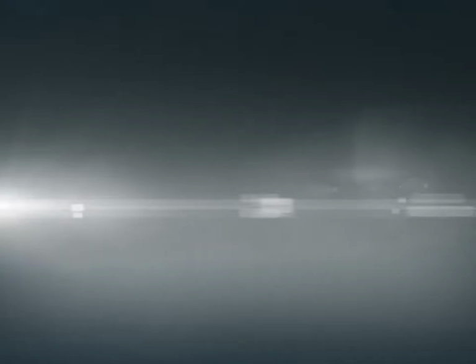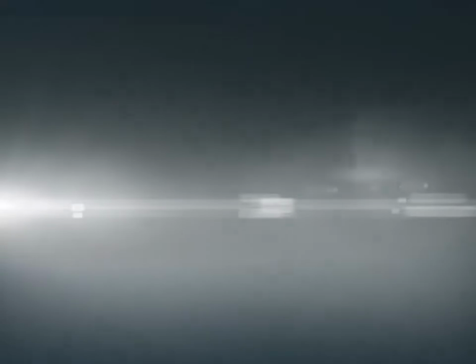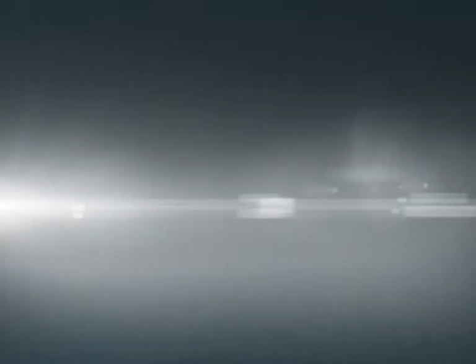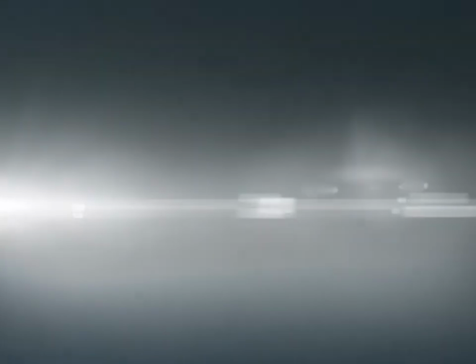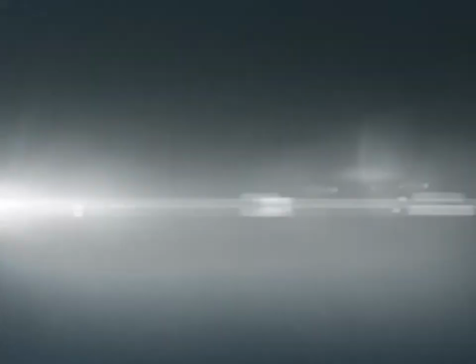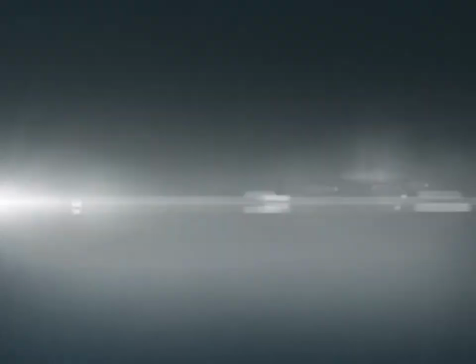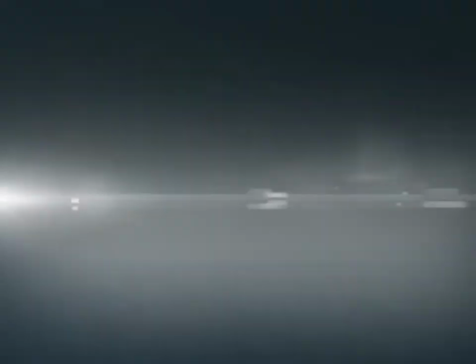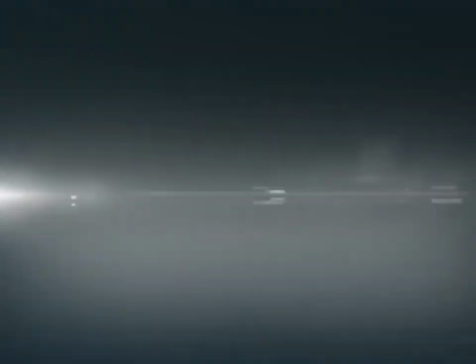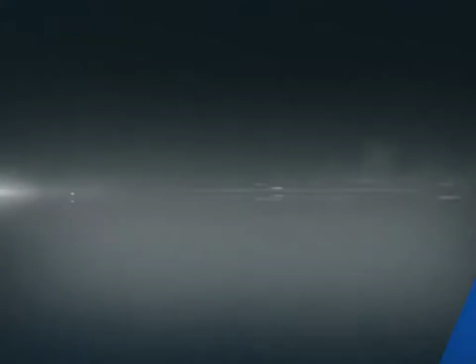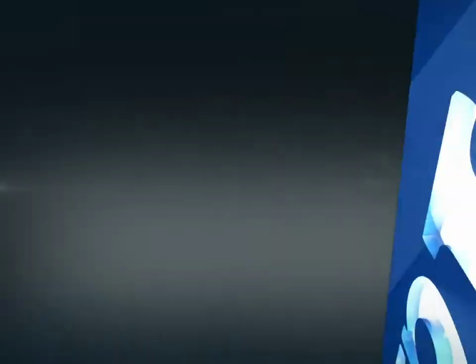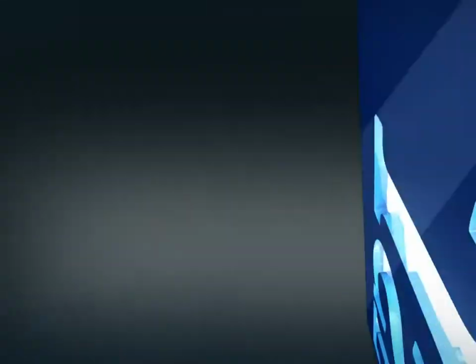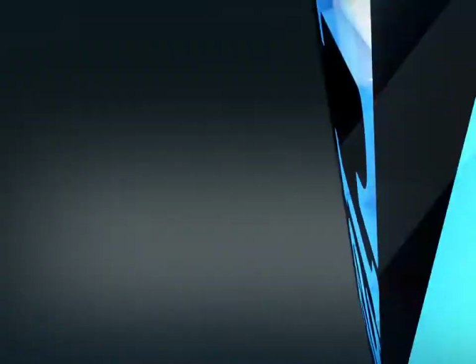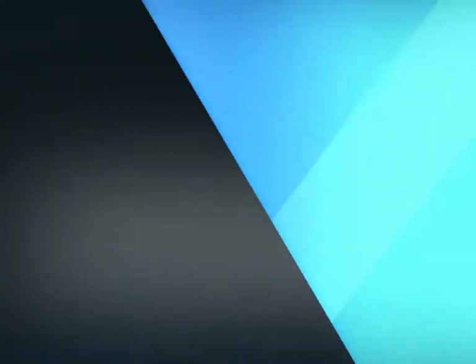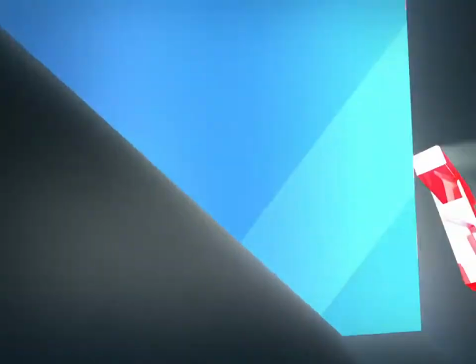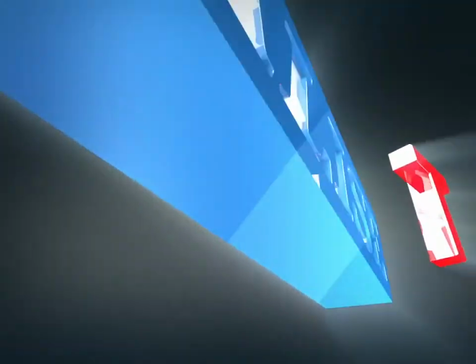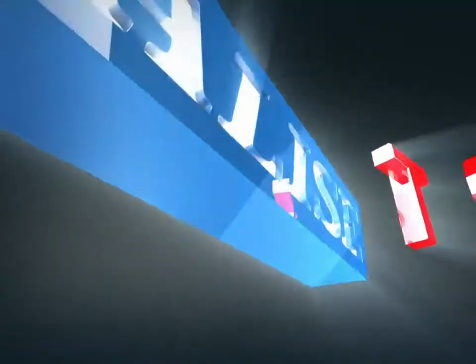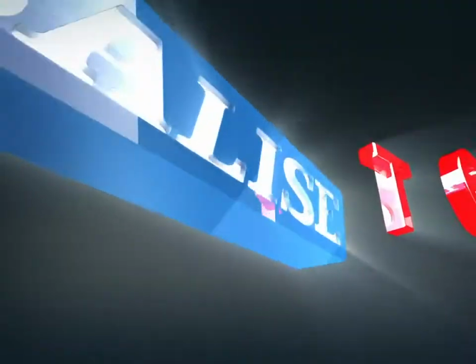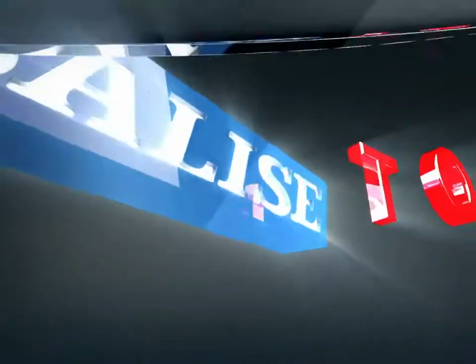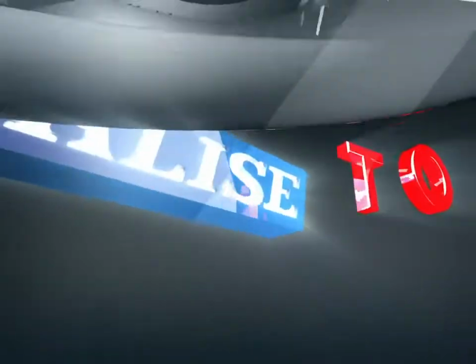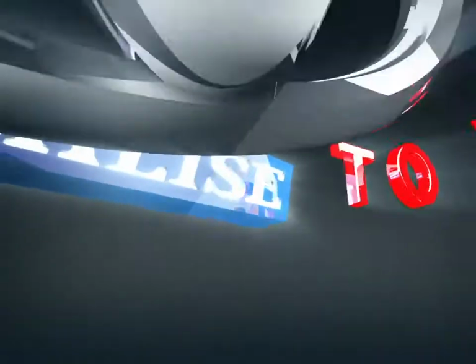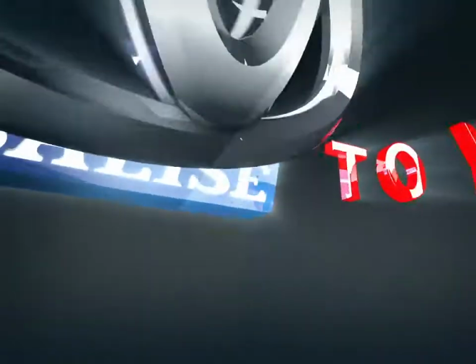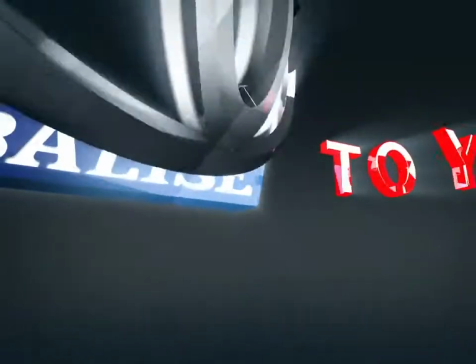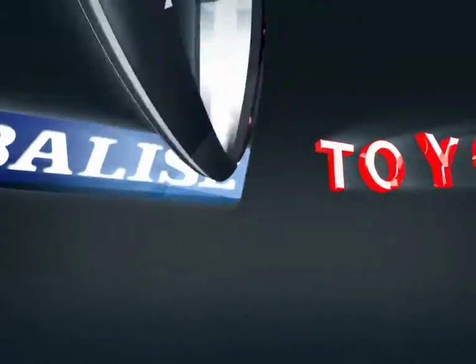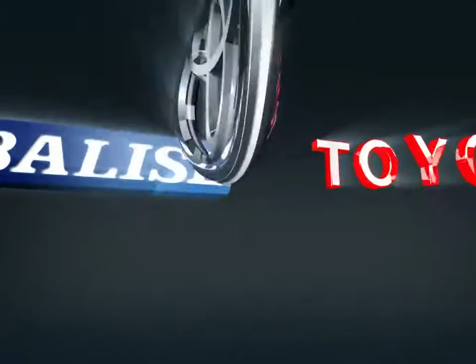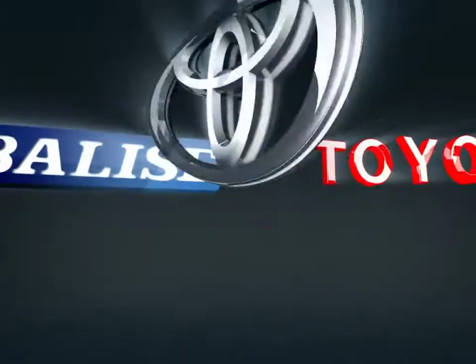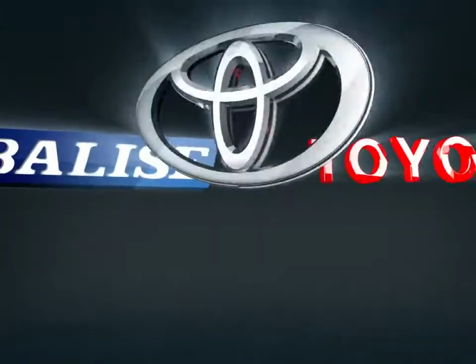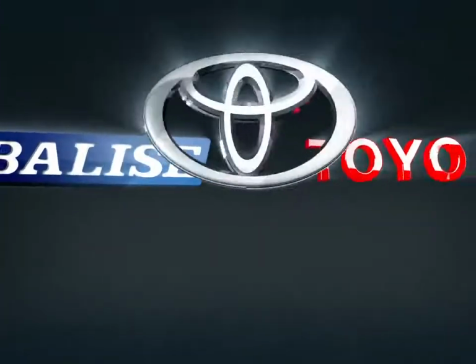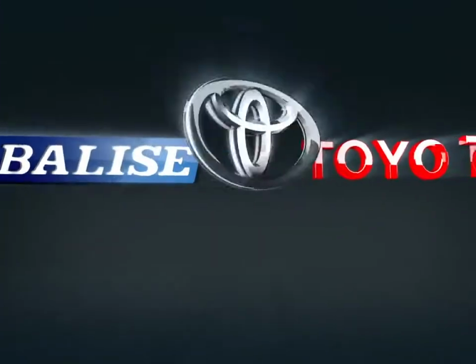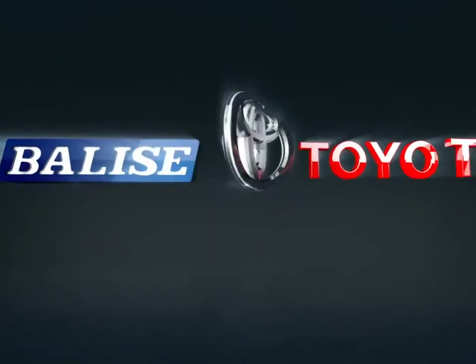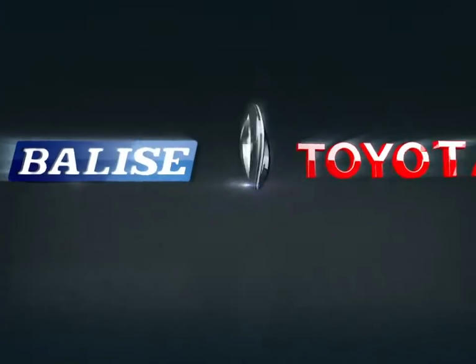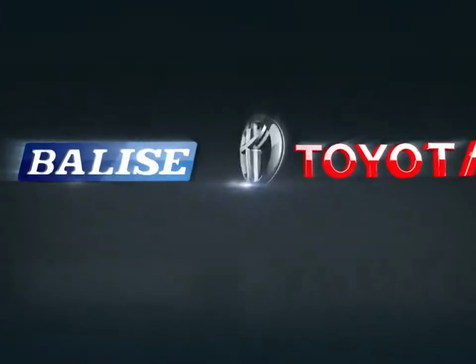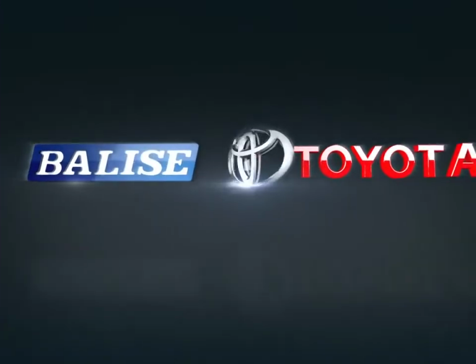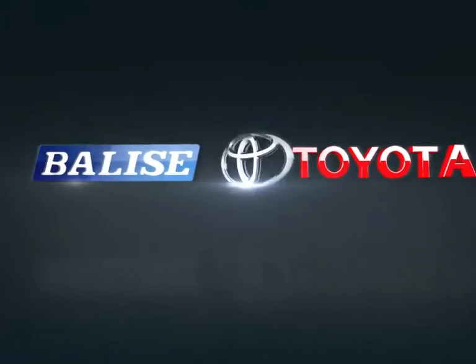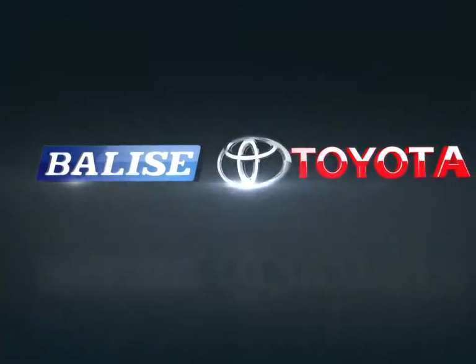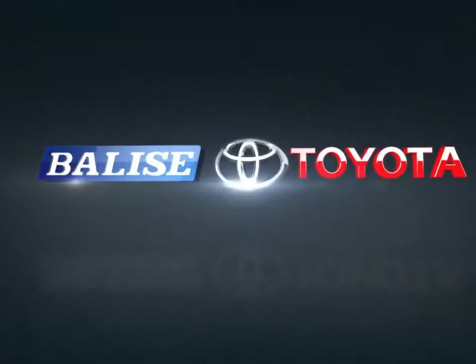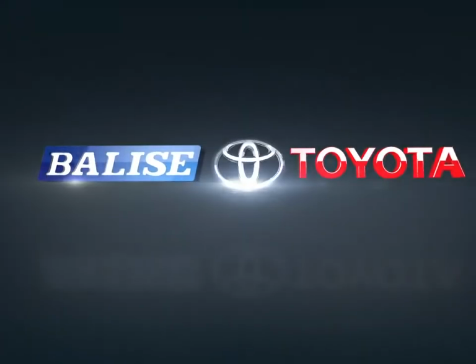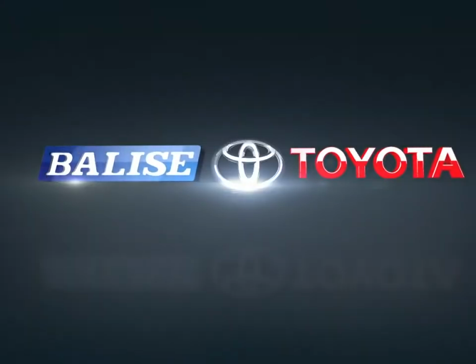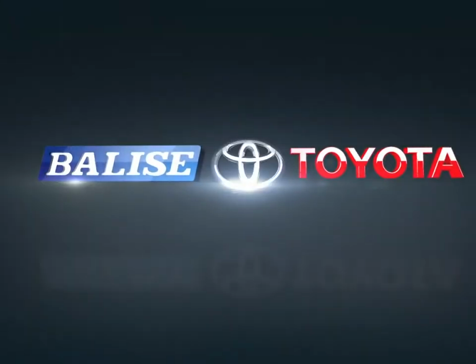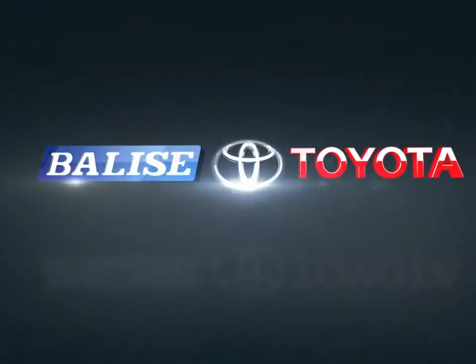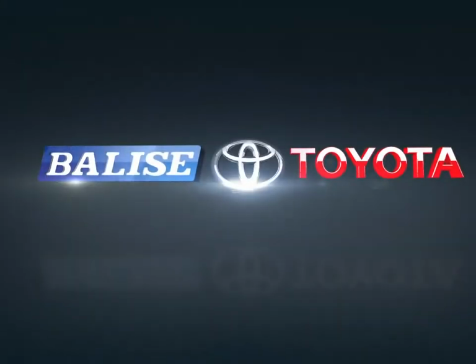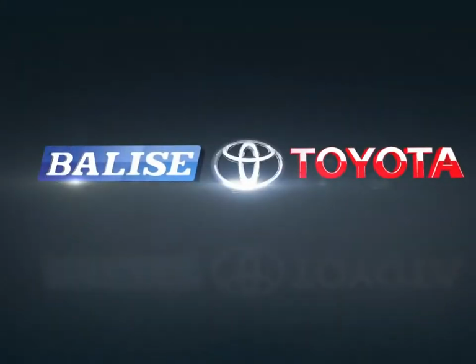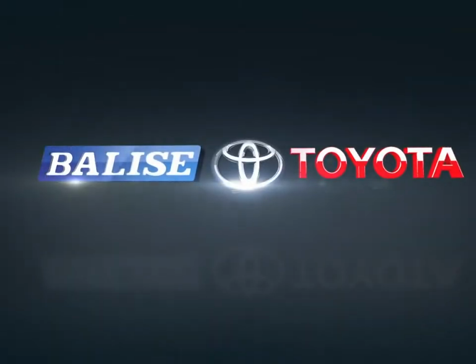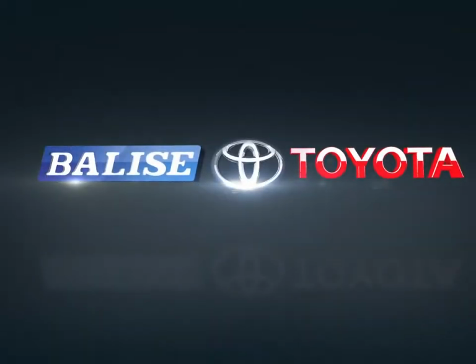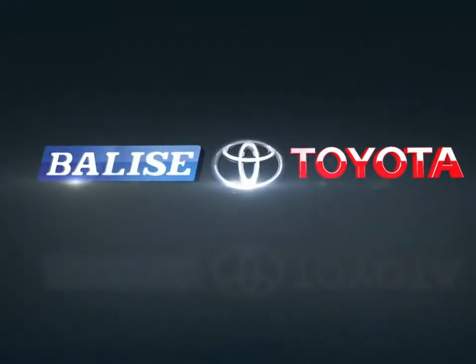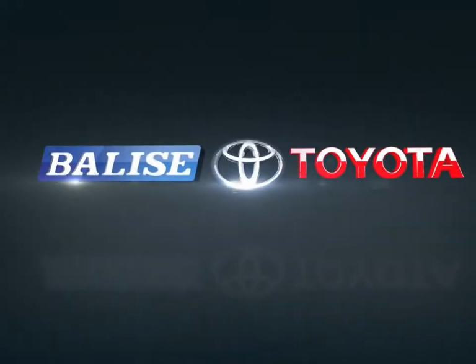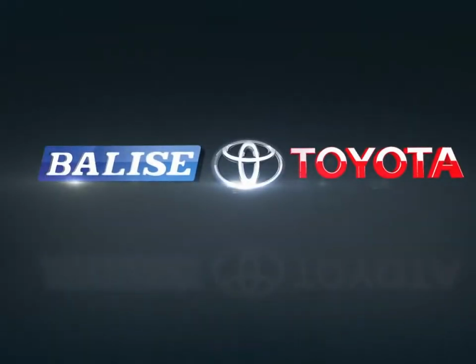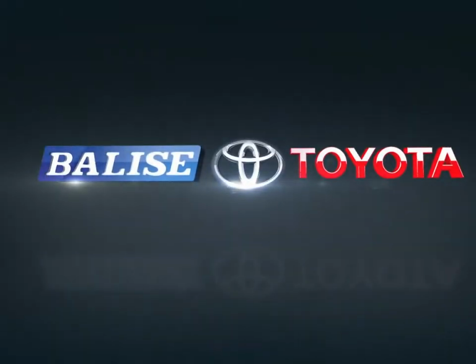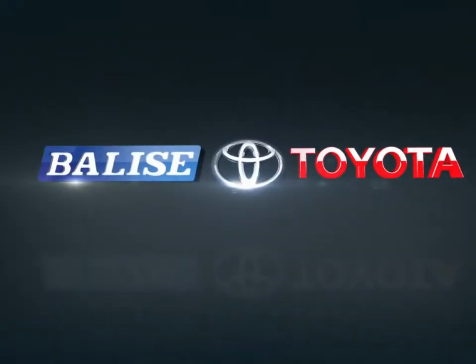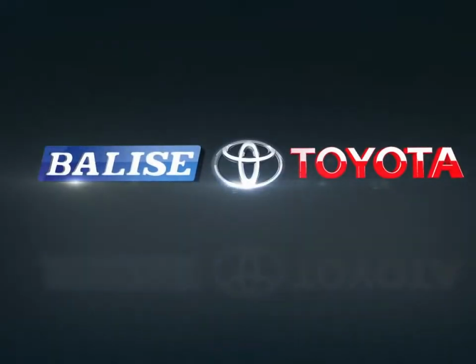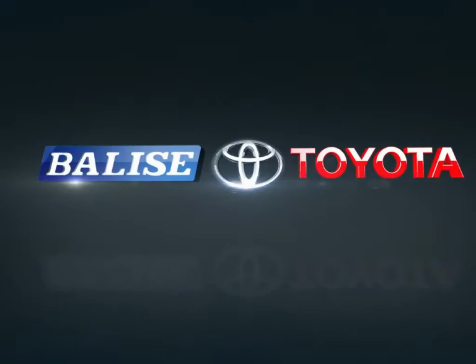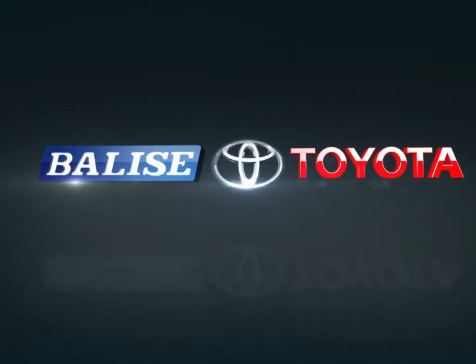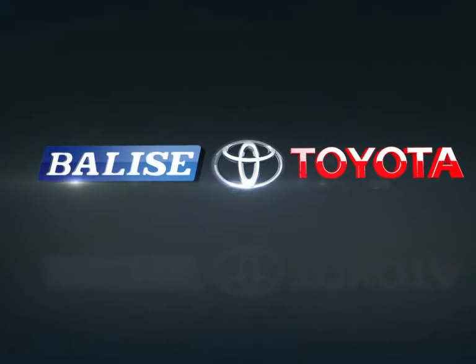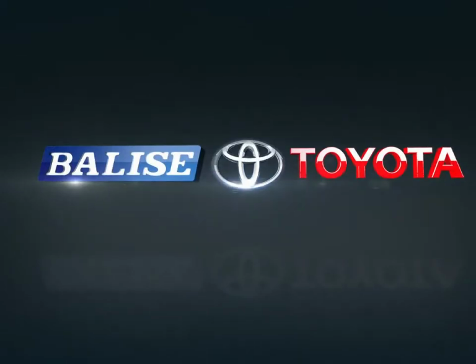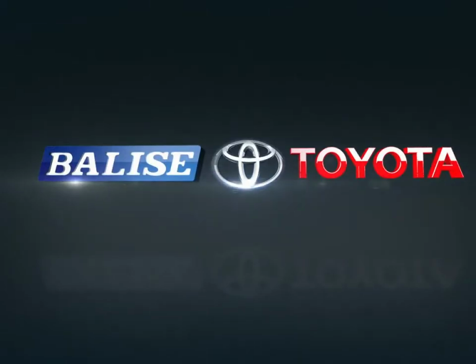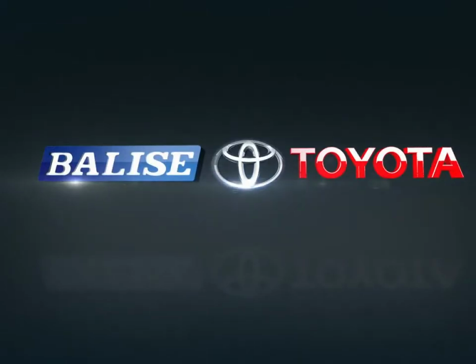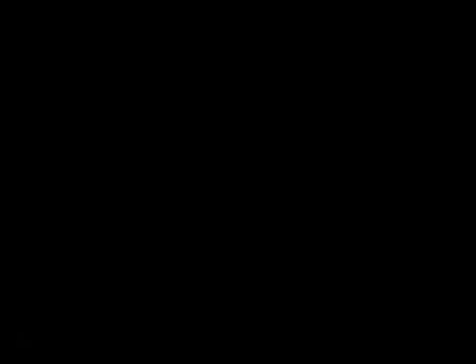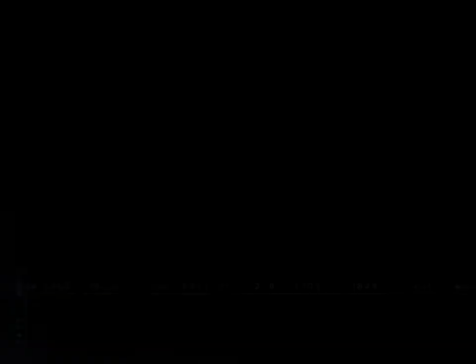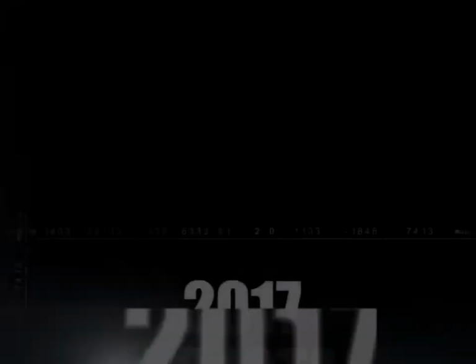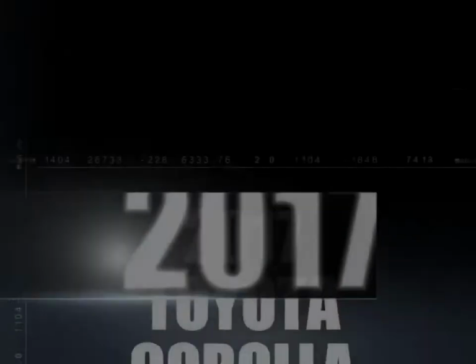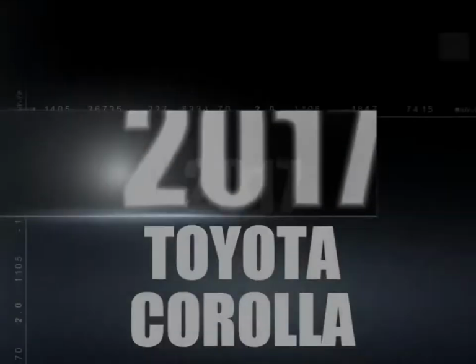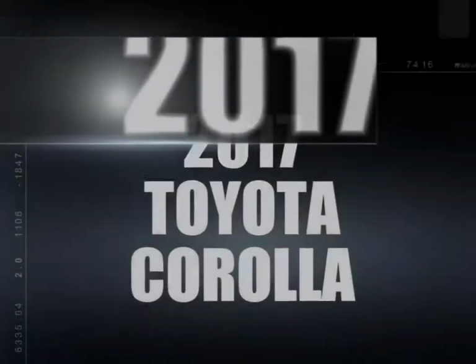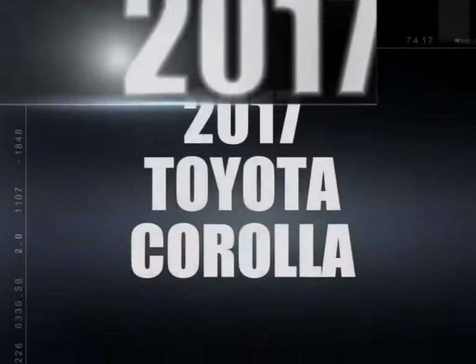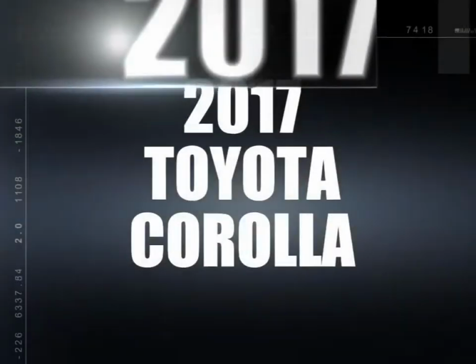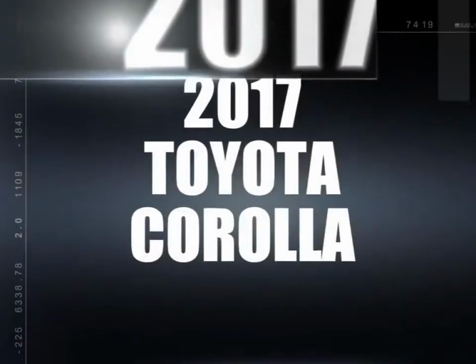Welcome to Belize Toyota! Today we're looking at a 2017 Toyota Corolla.